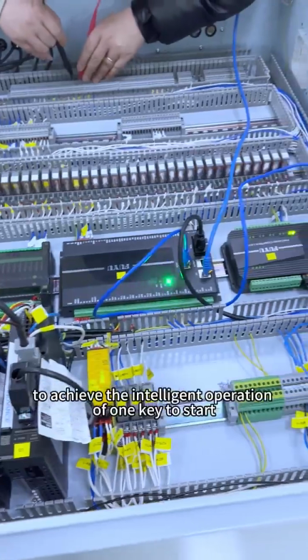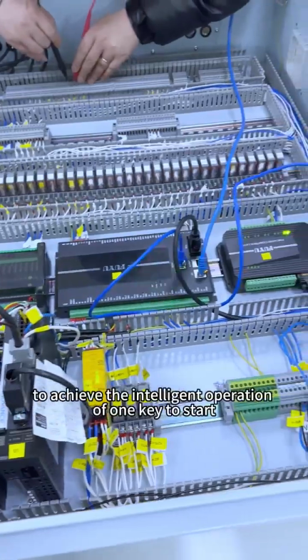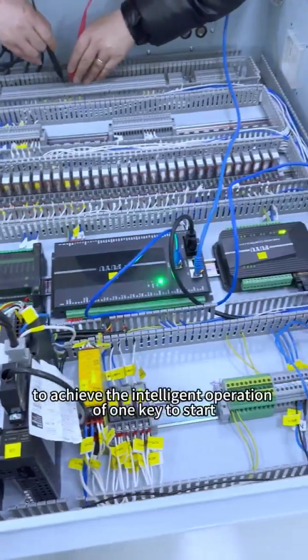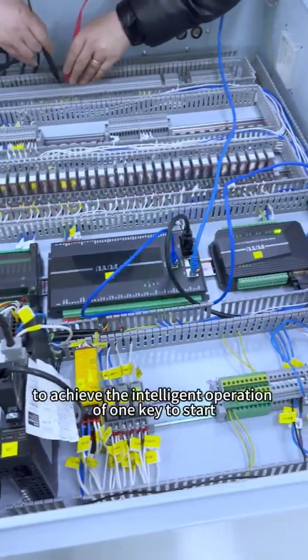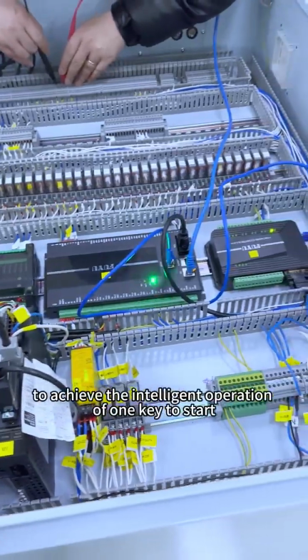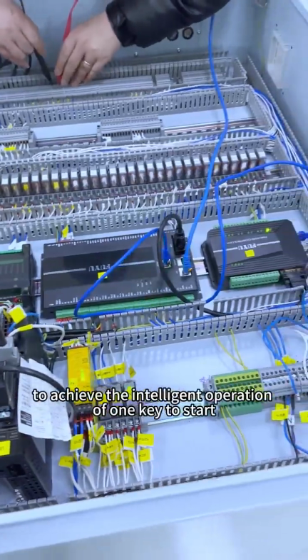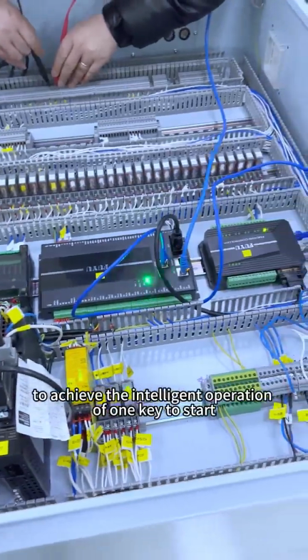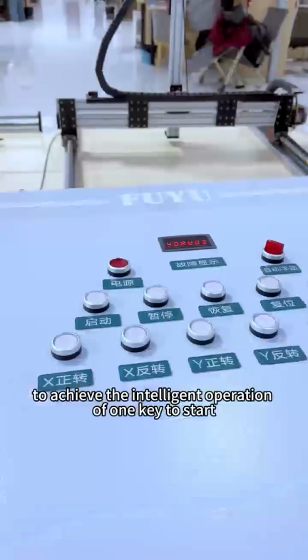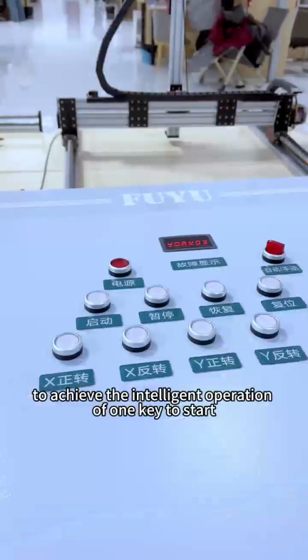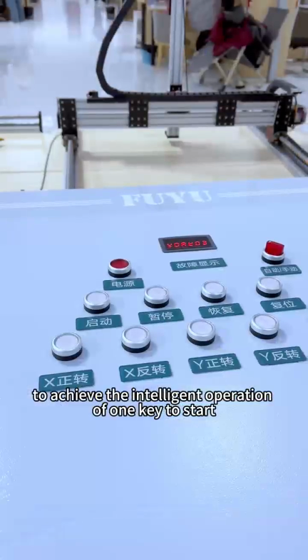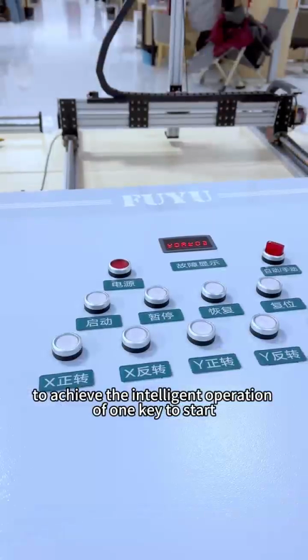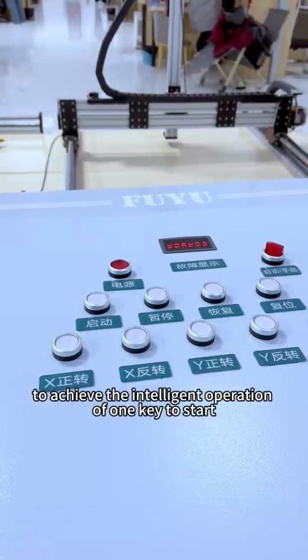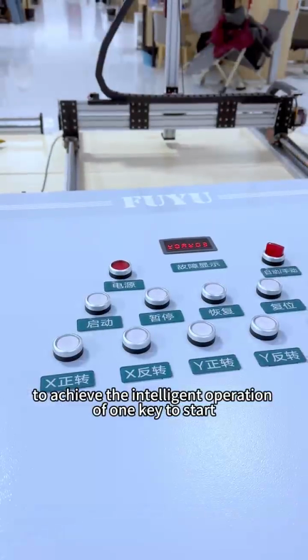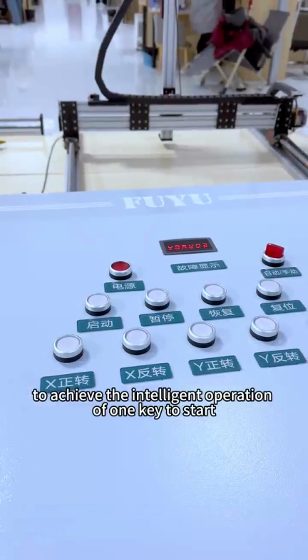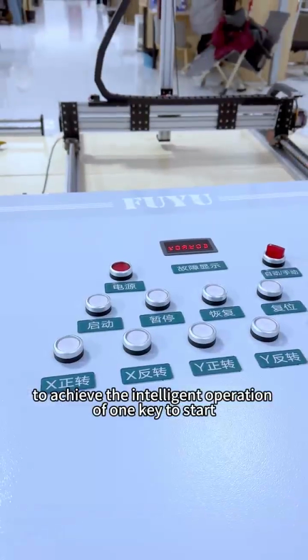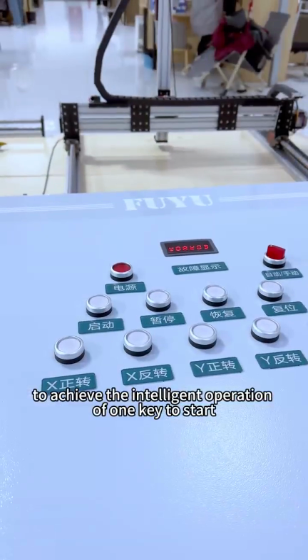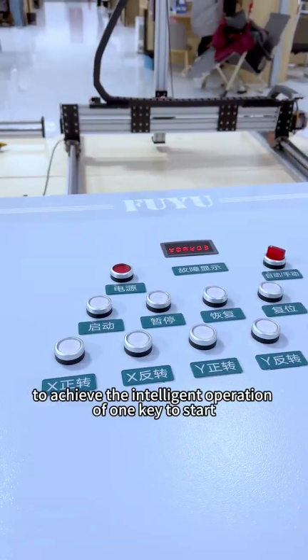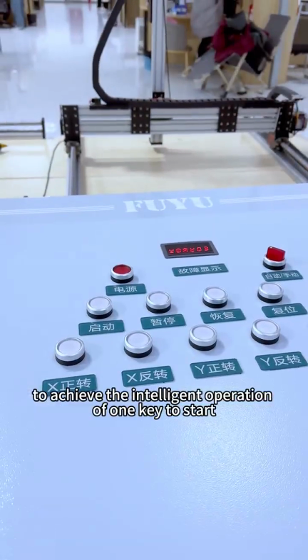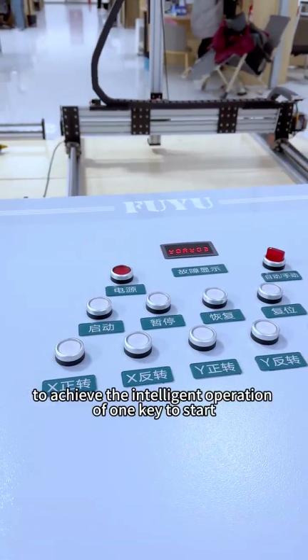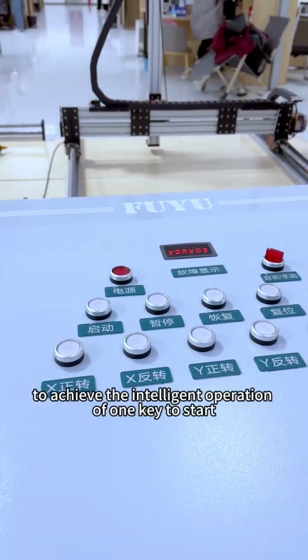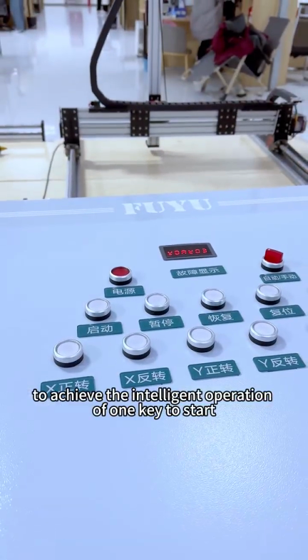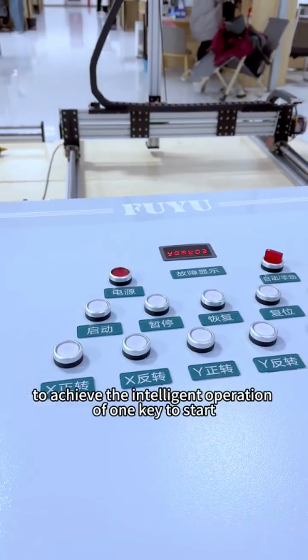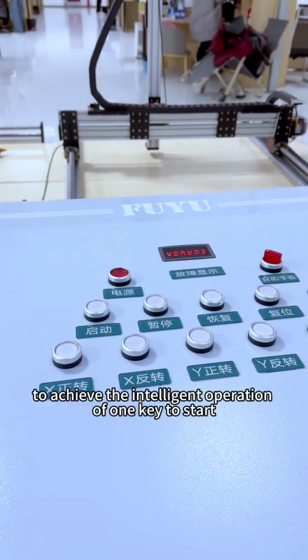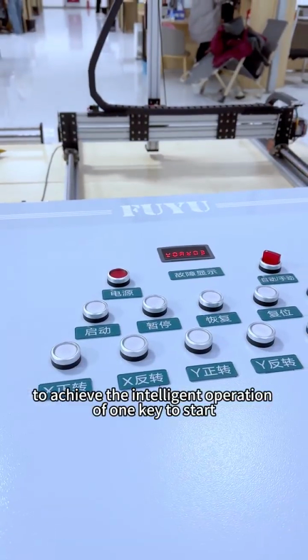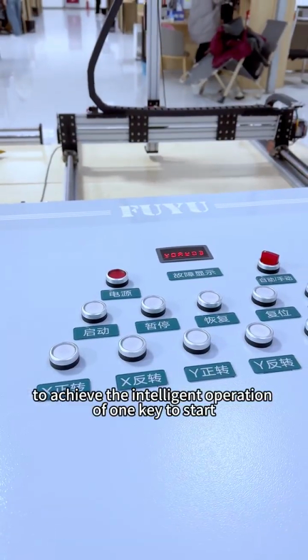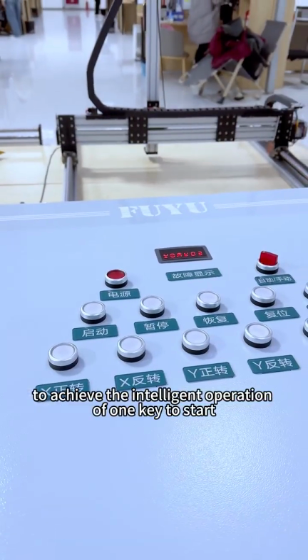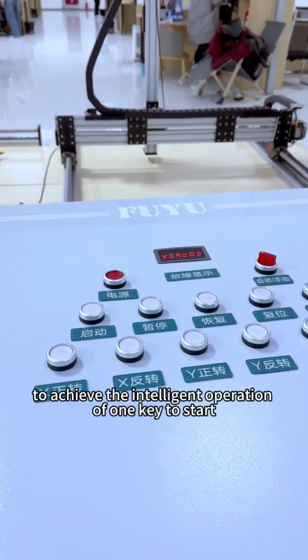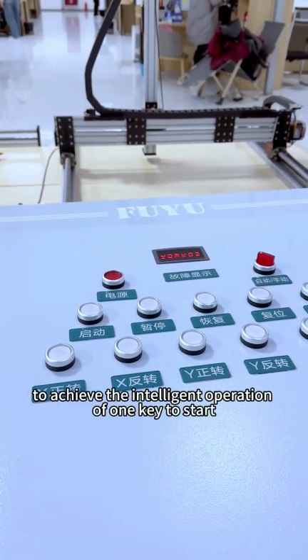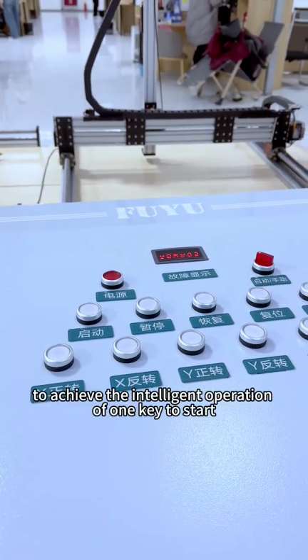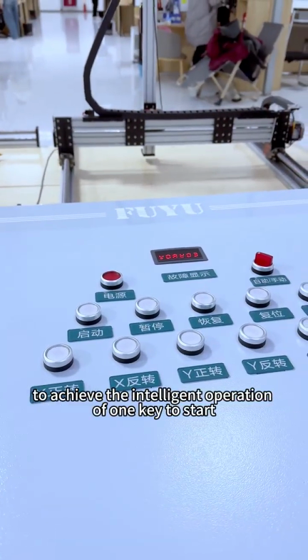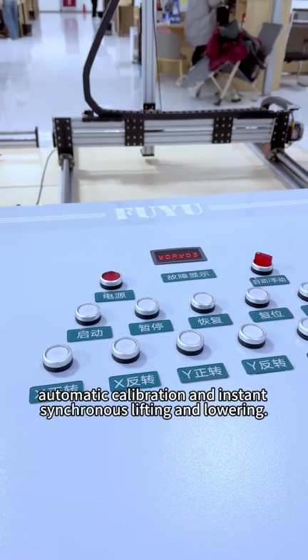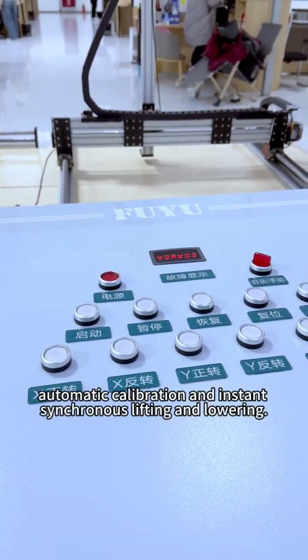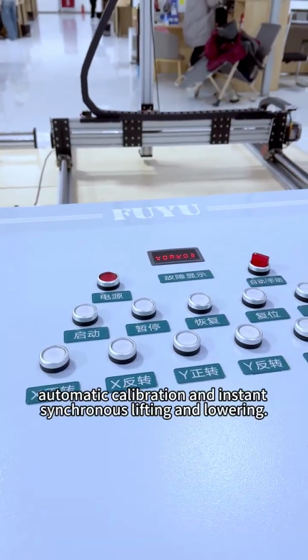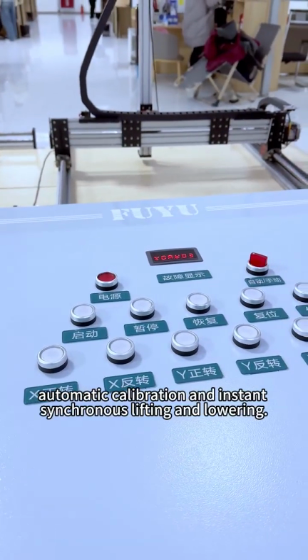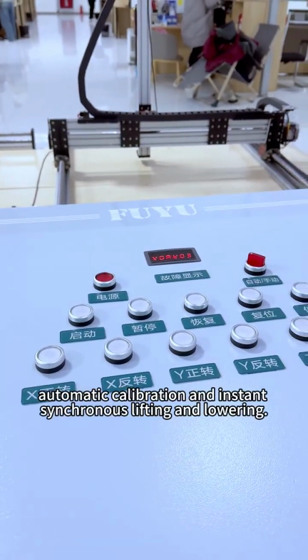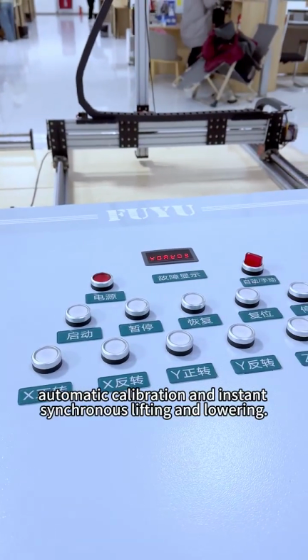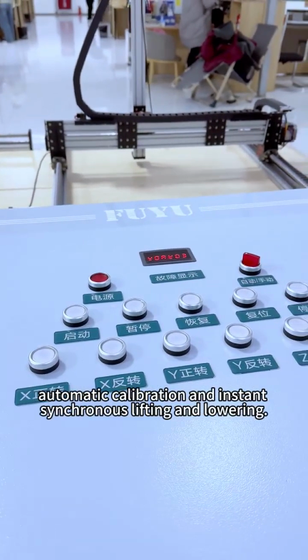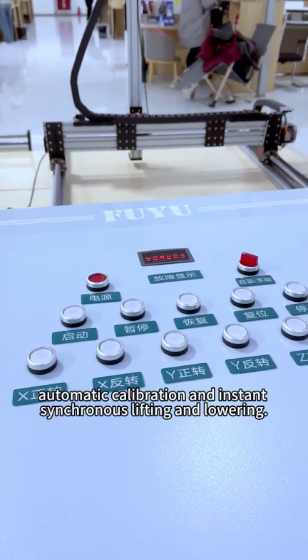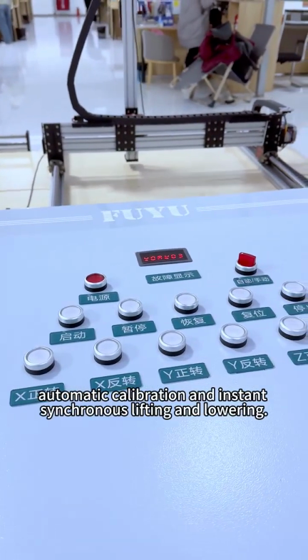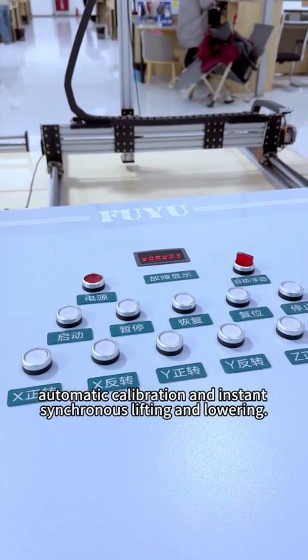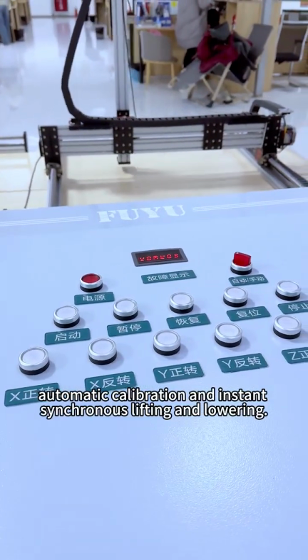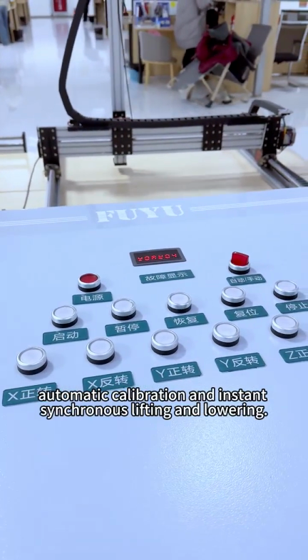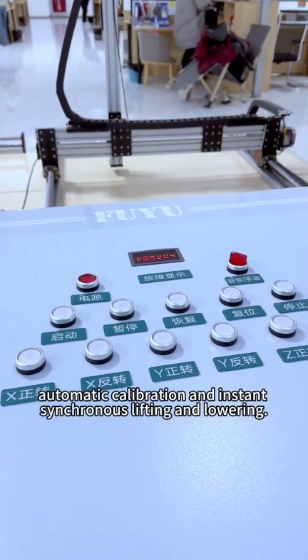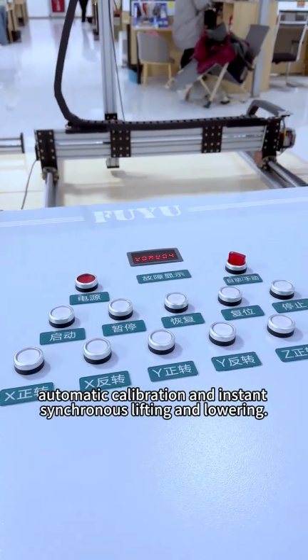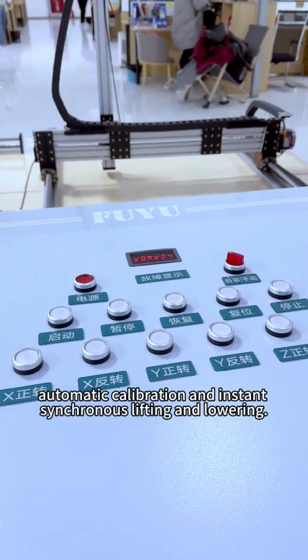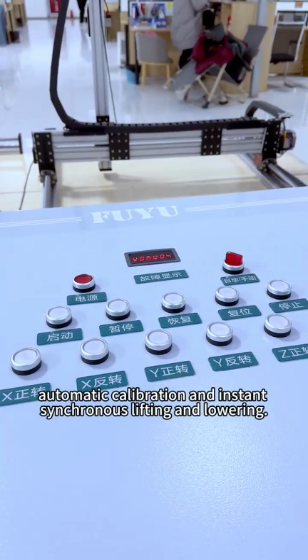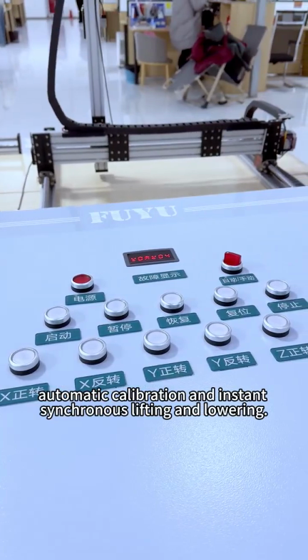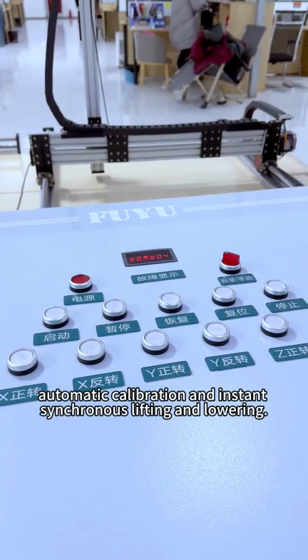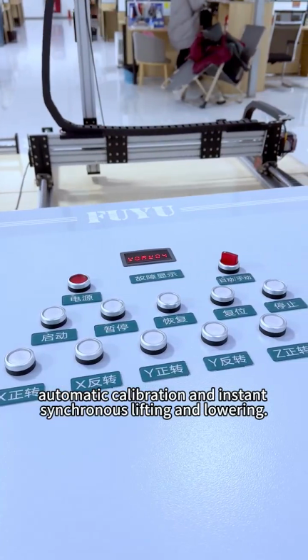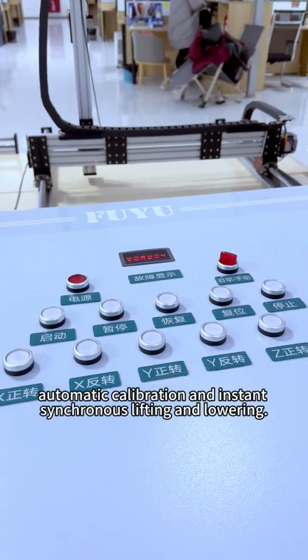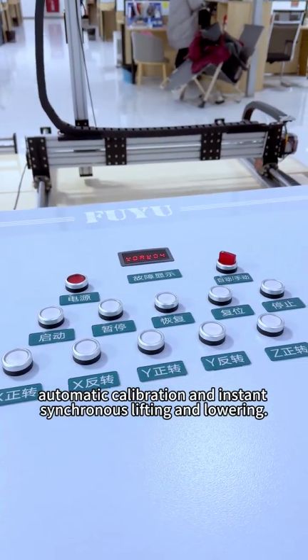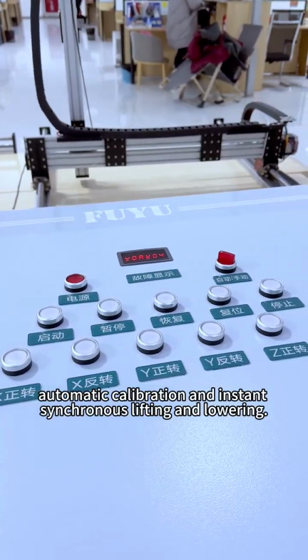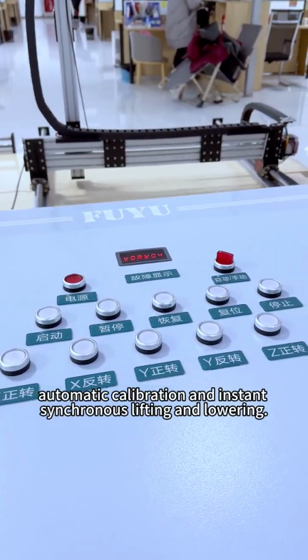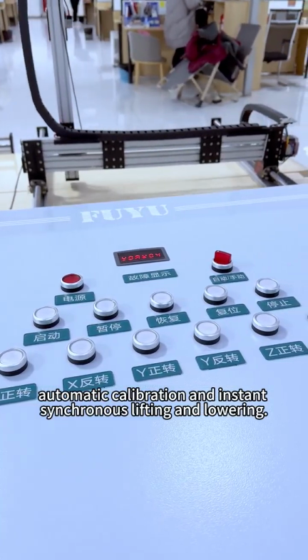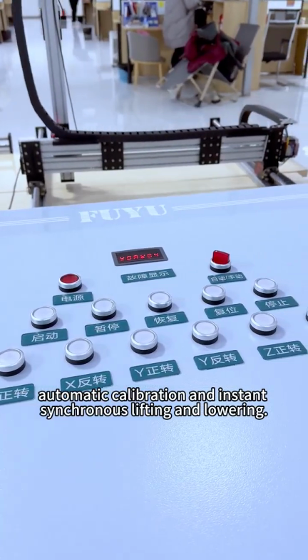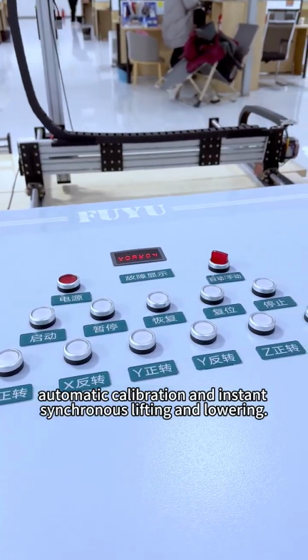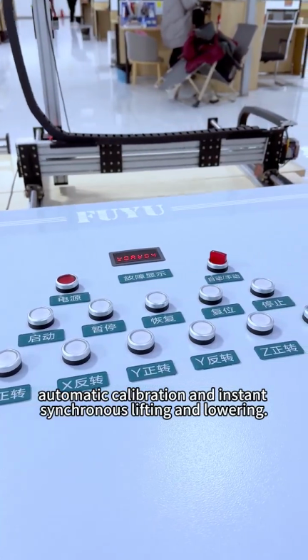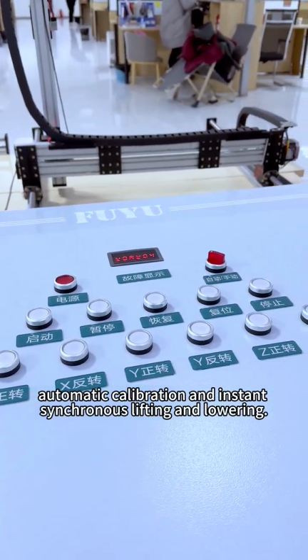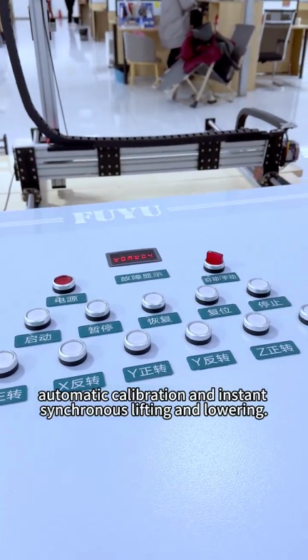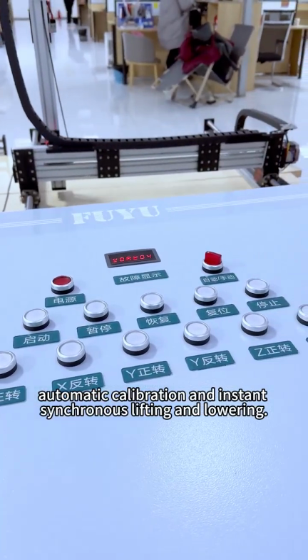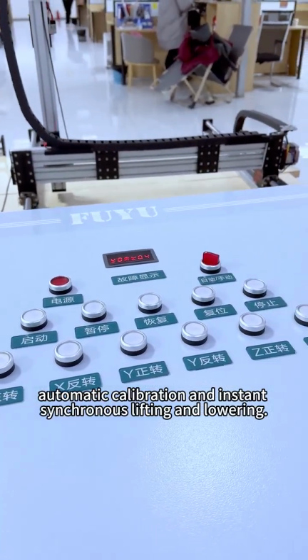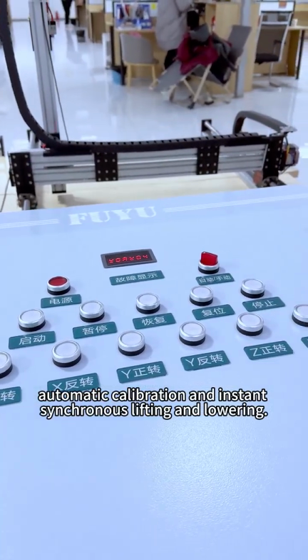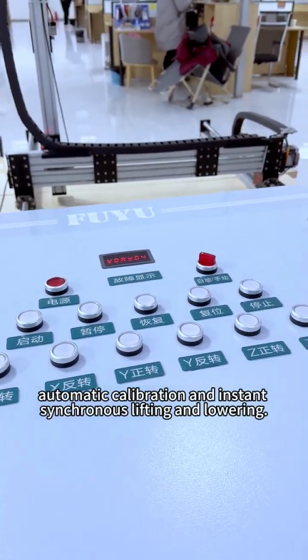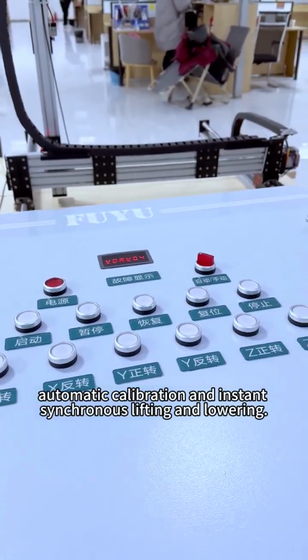This achieves intelligent operation with one-key start, automatic calibration, and instant synchronous lifting and lowering.